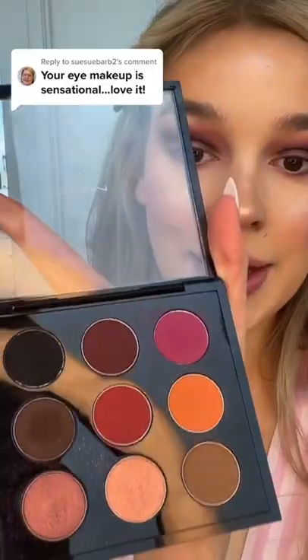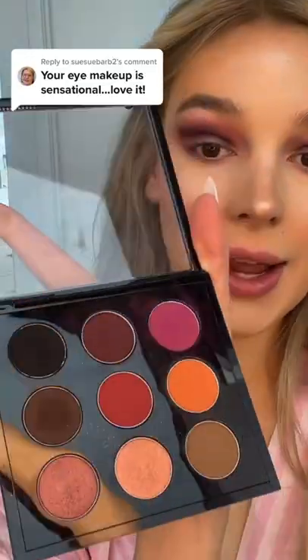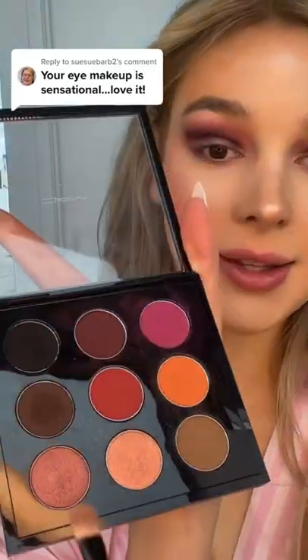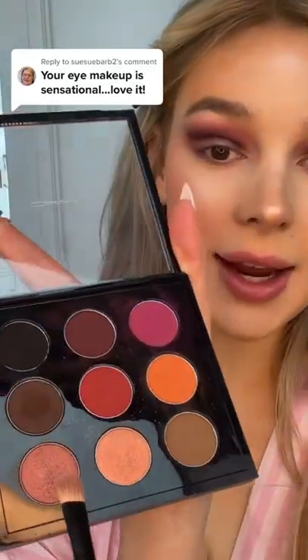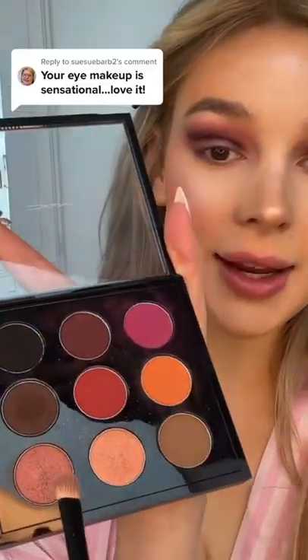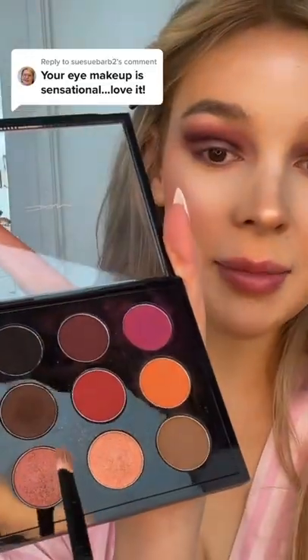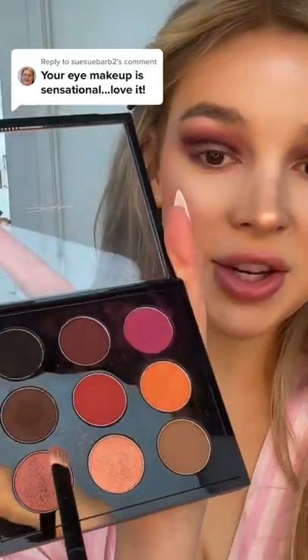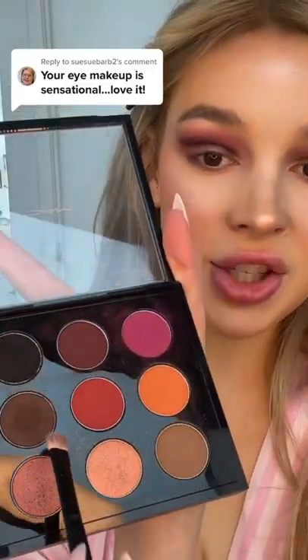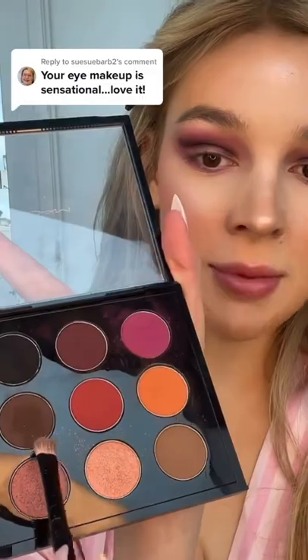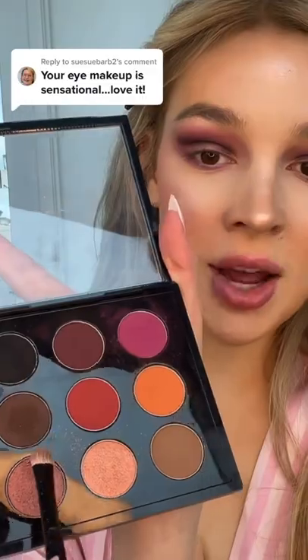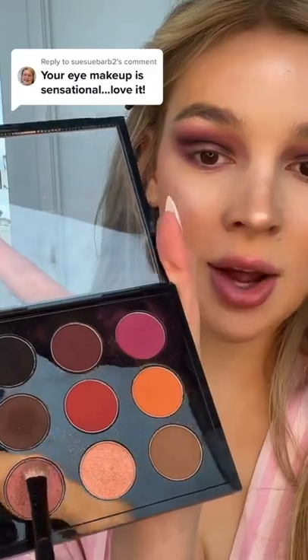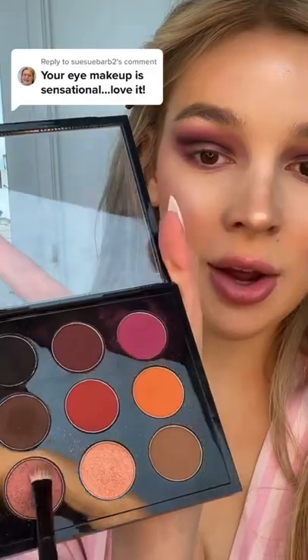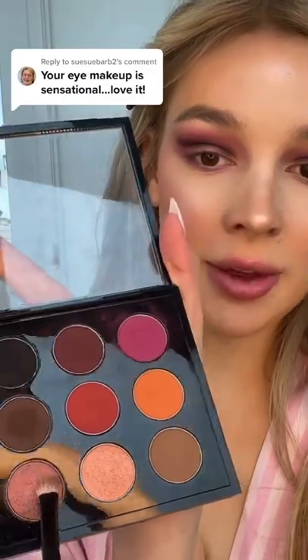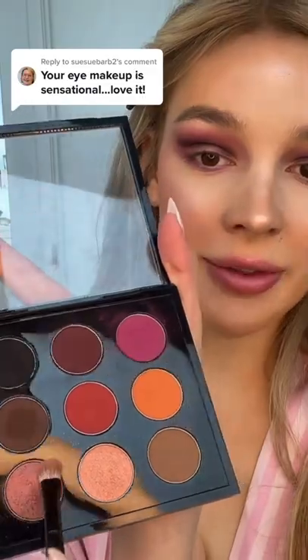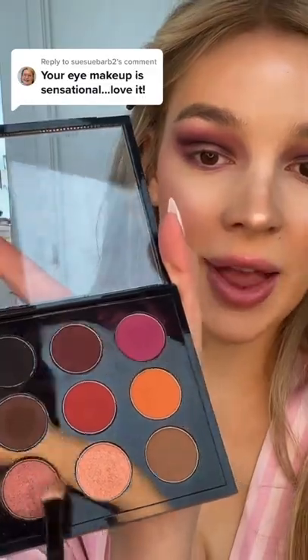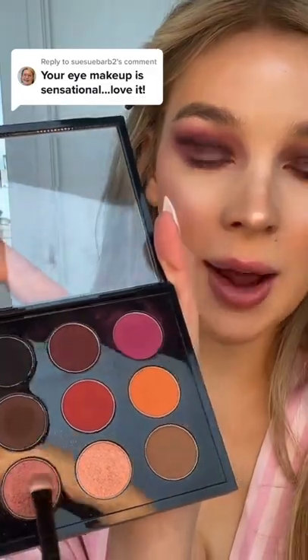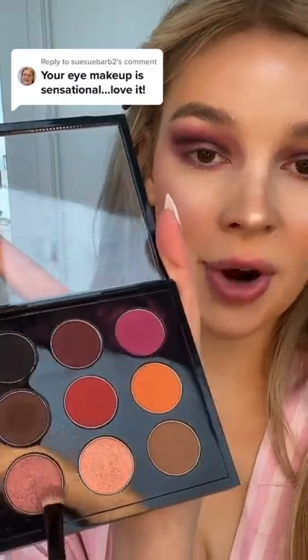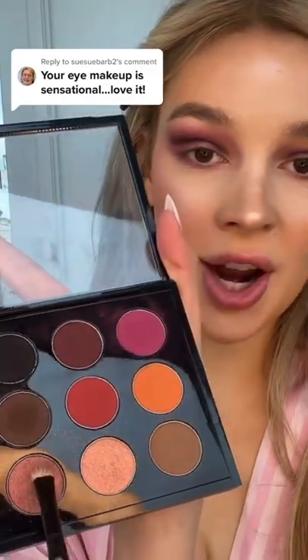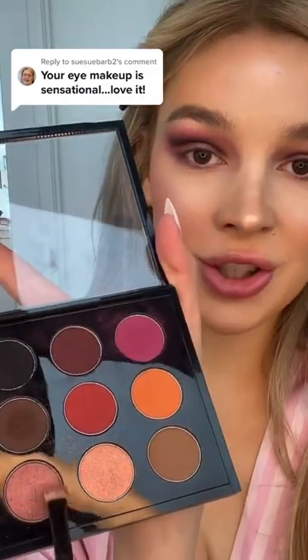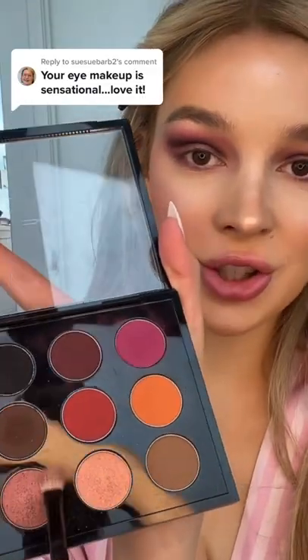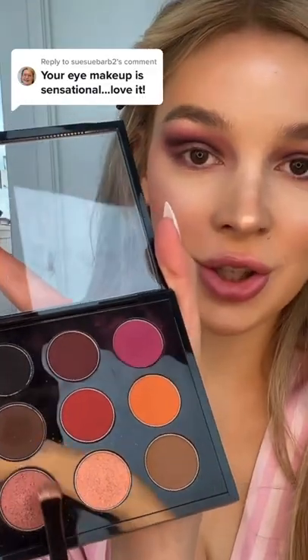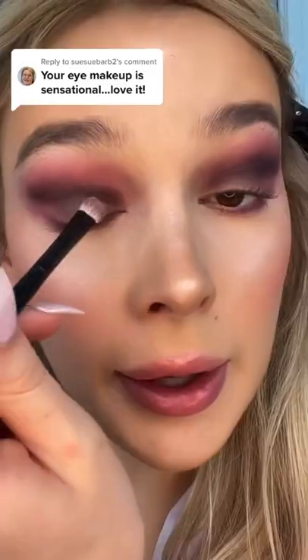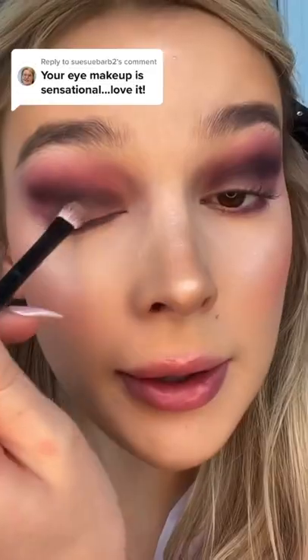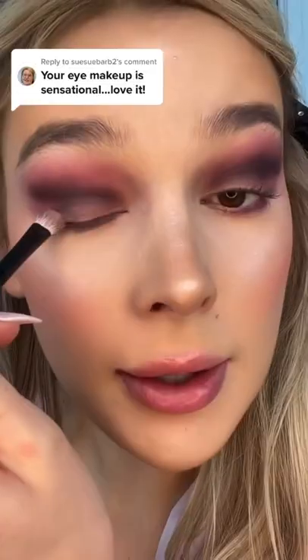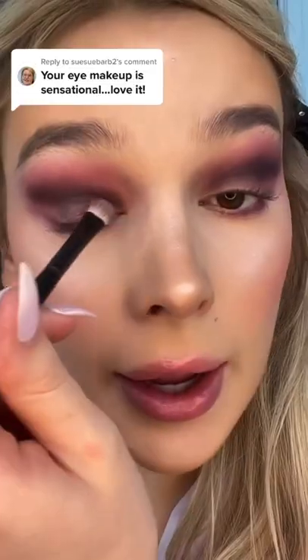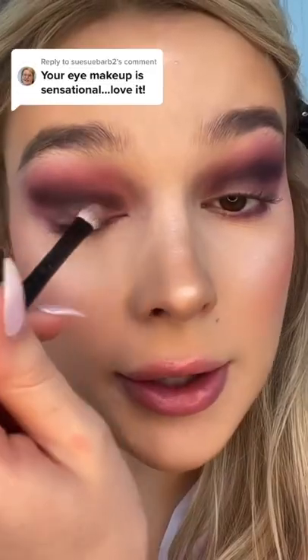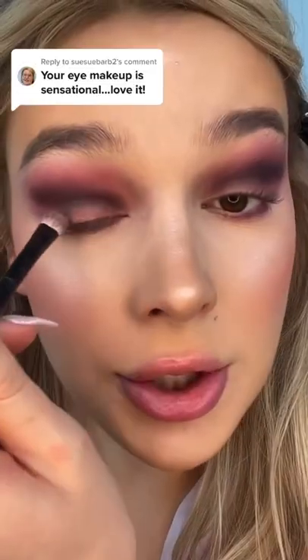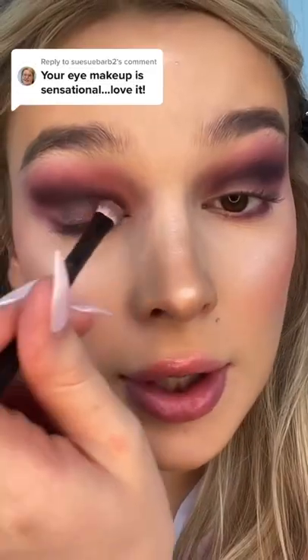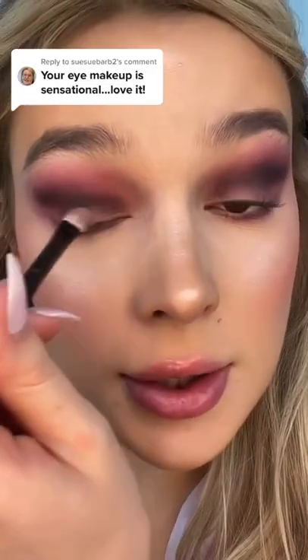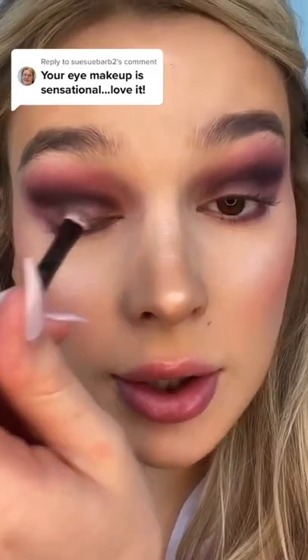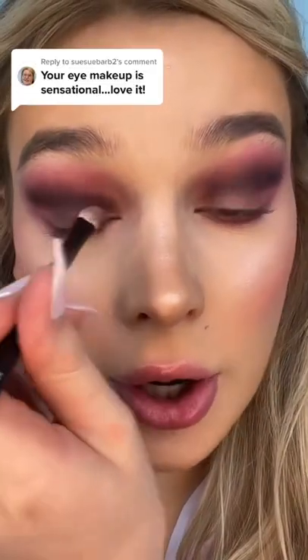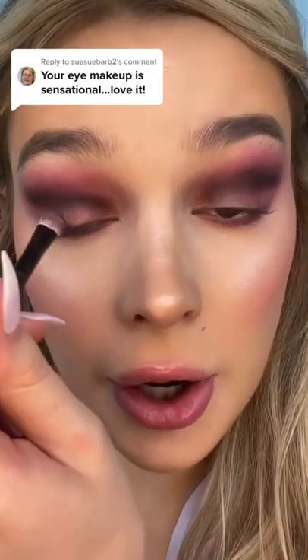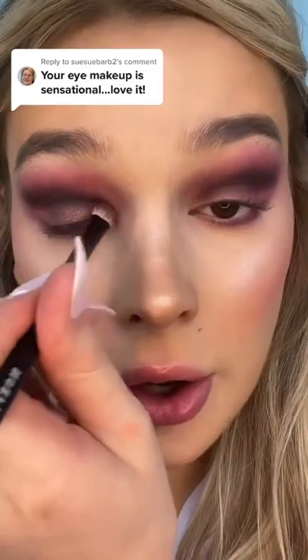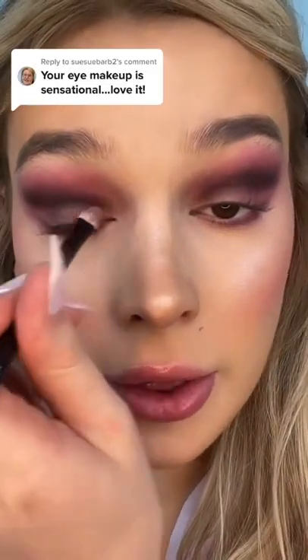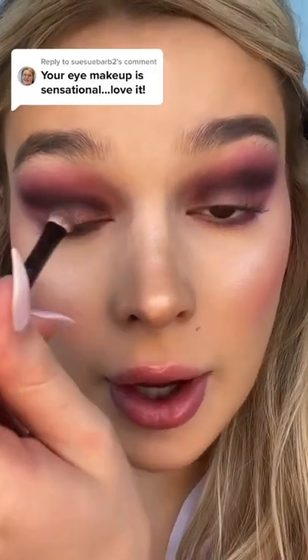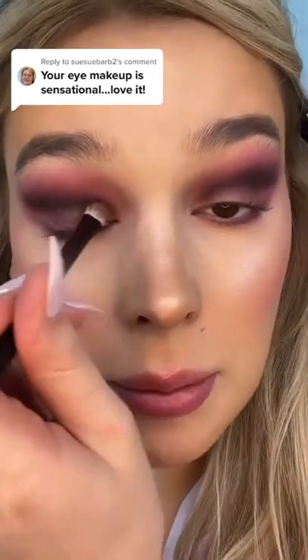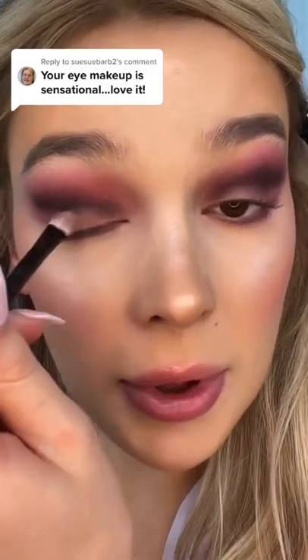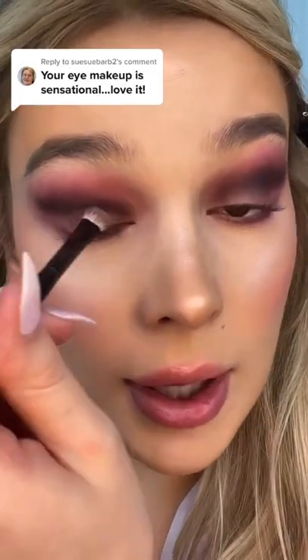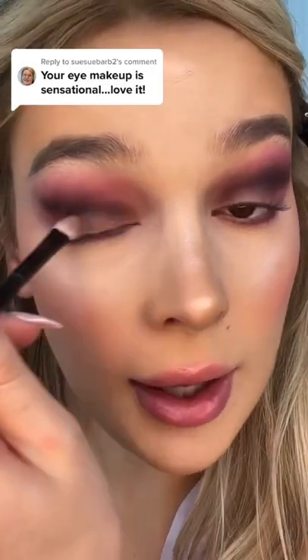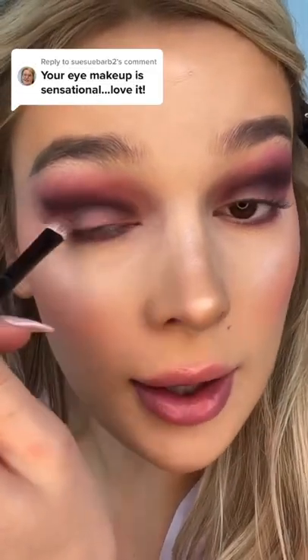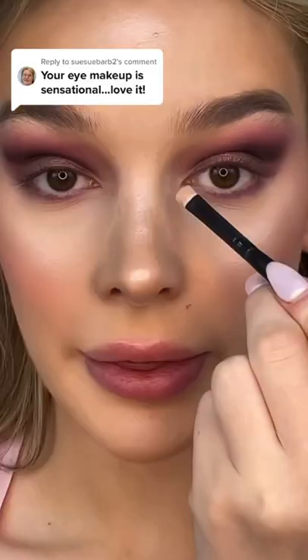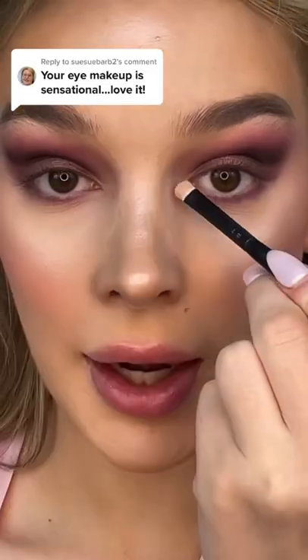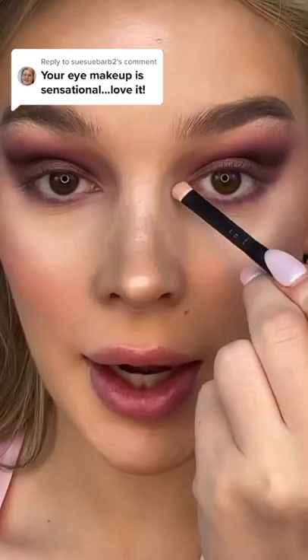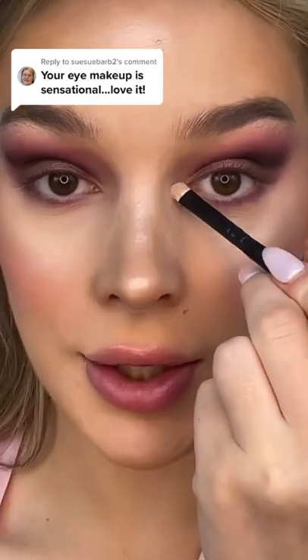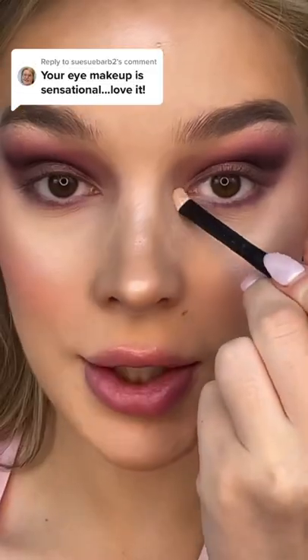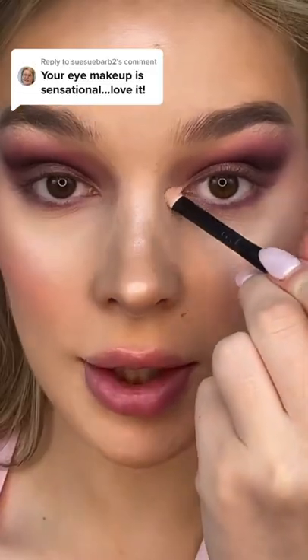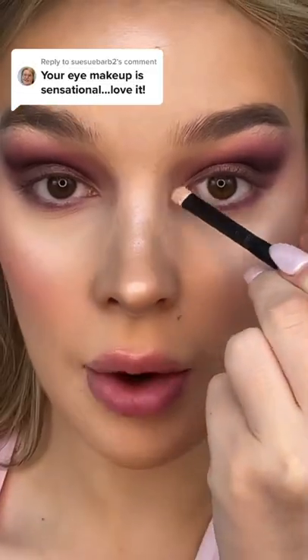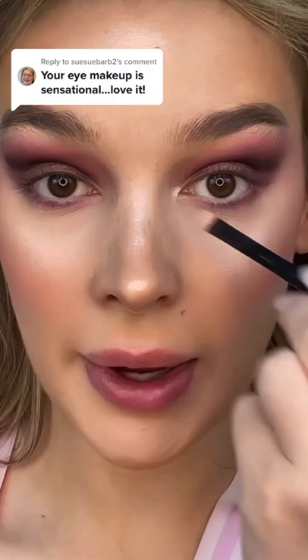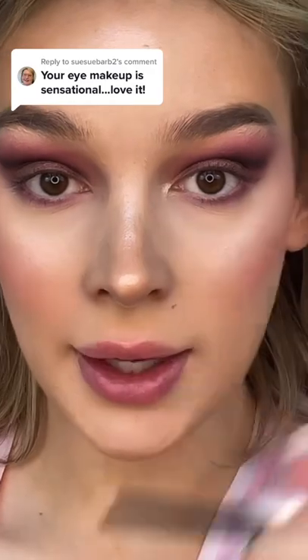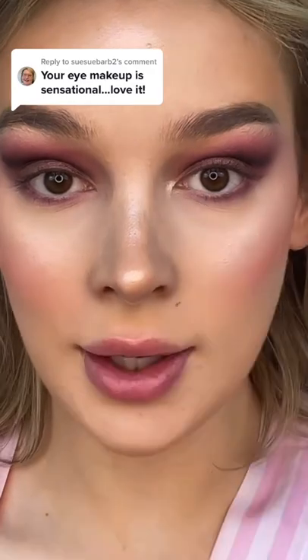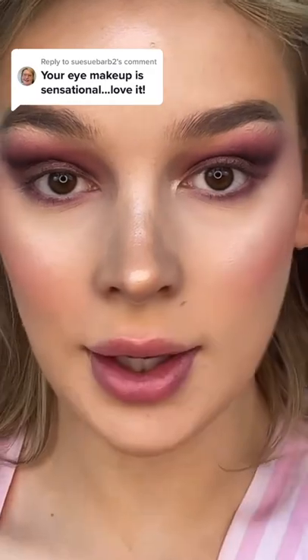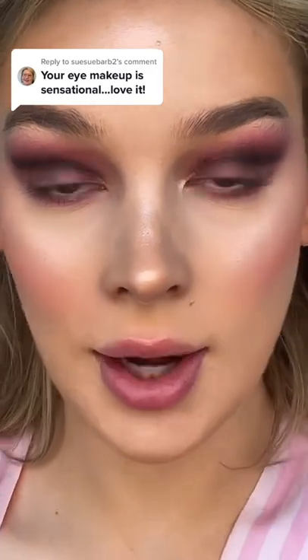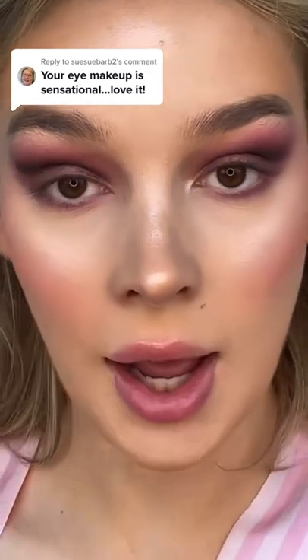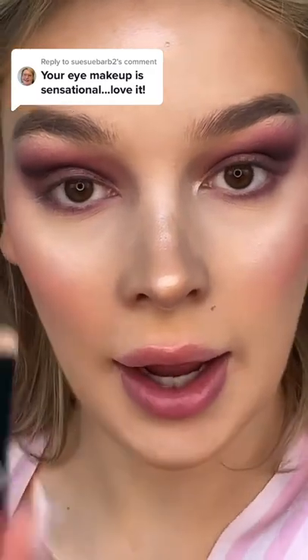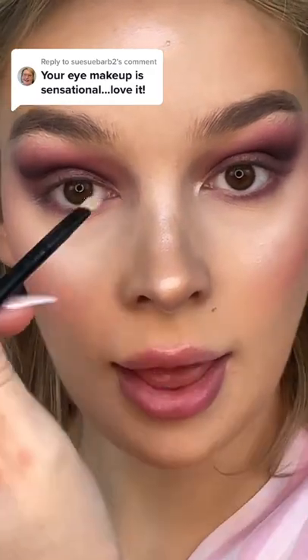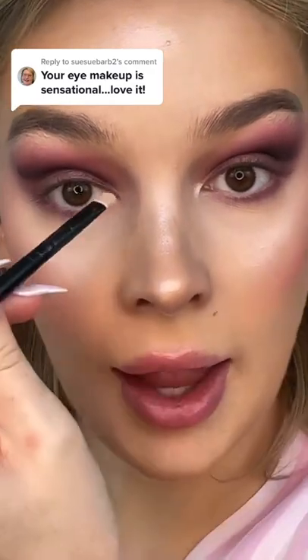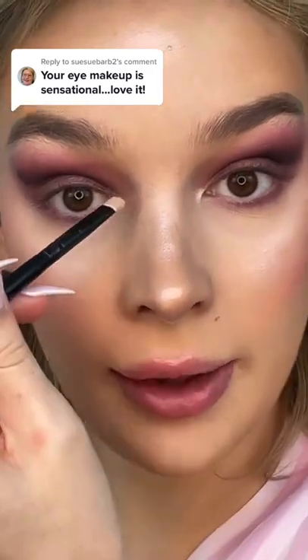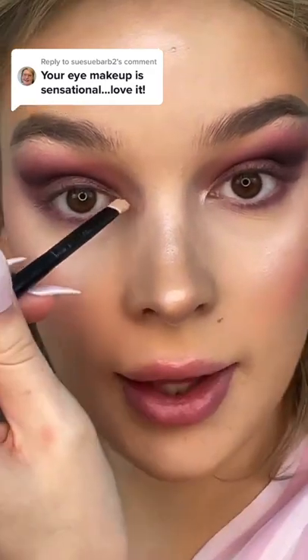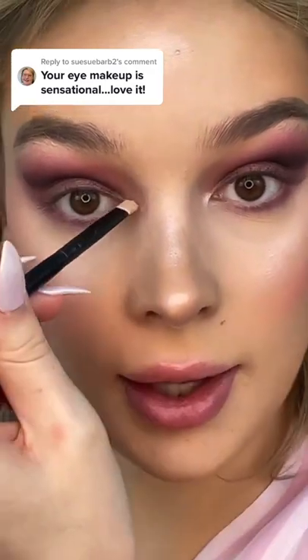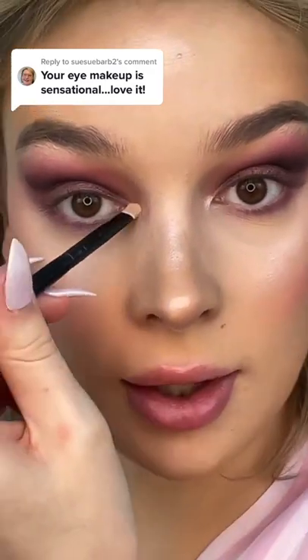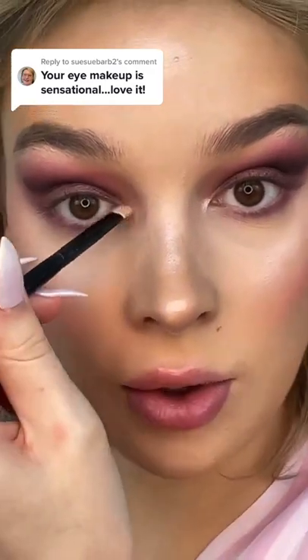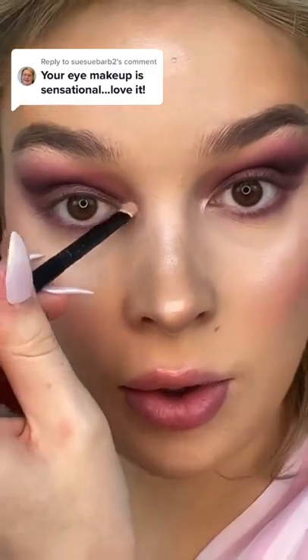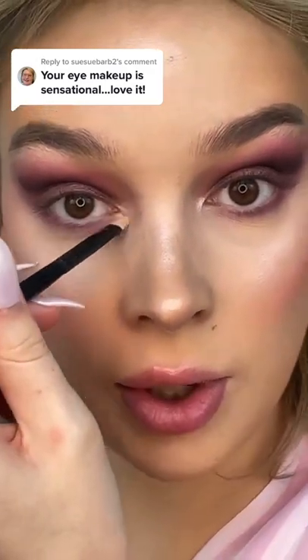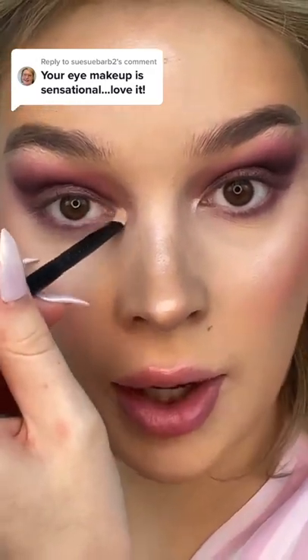Then I take my shimmer on the flat brush and I just go on the upper lid. Then I just go in and highlight the inner corner.